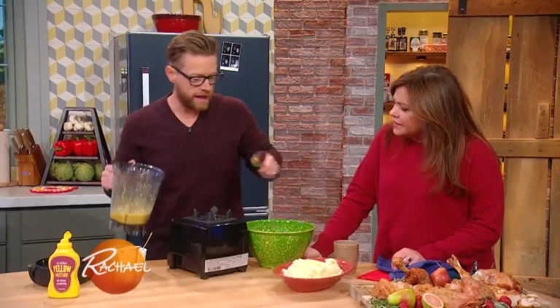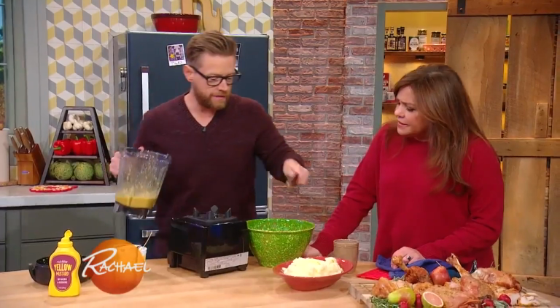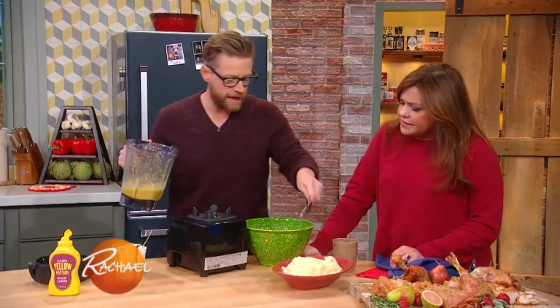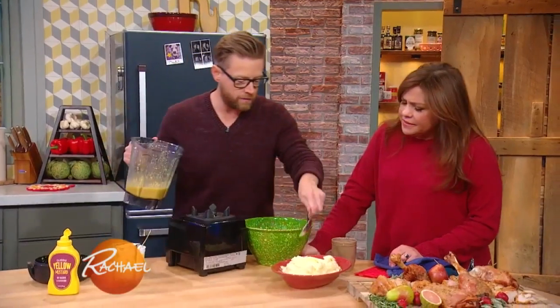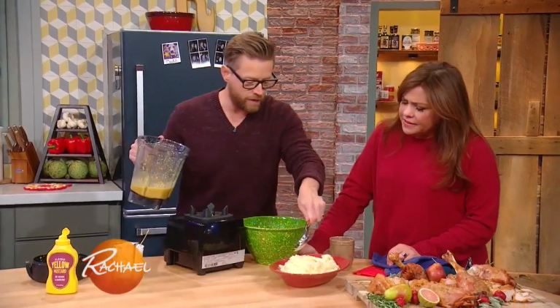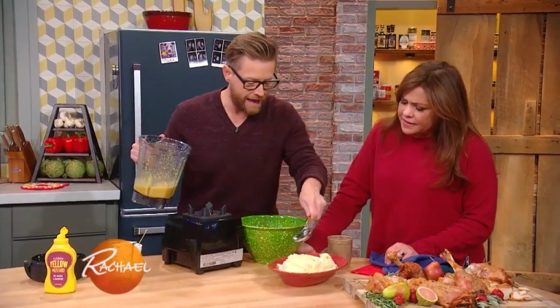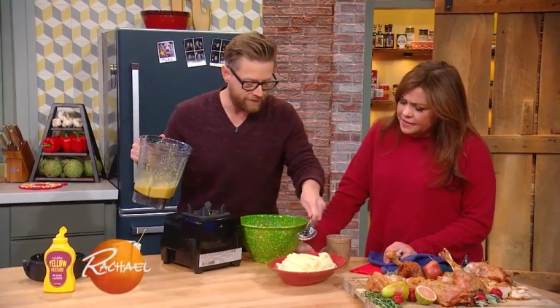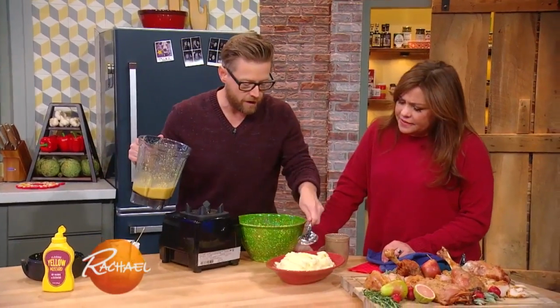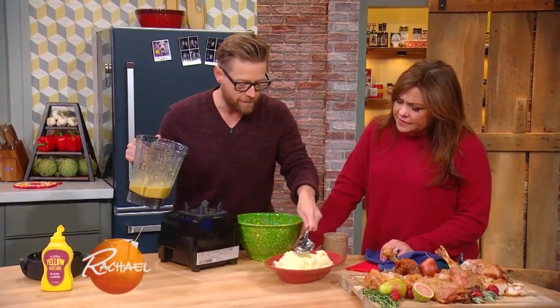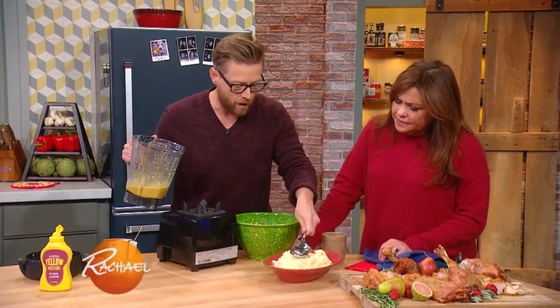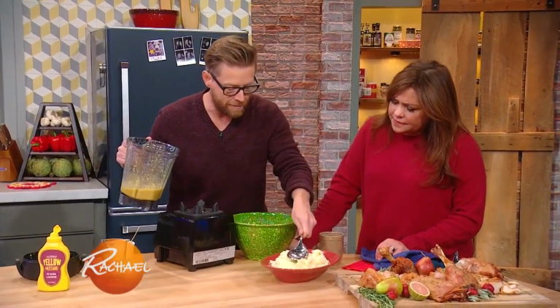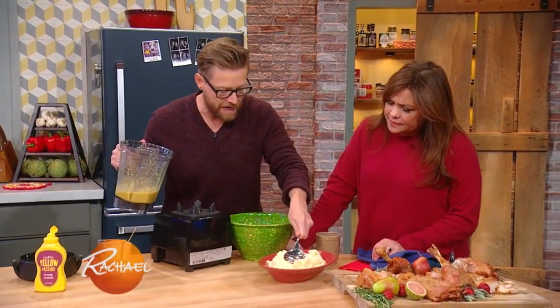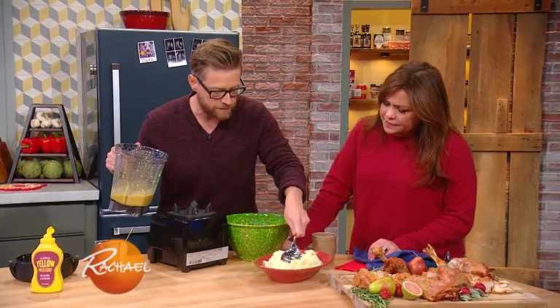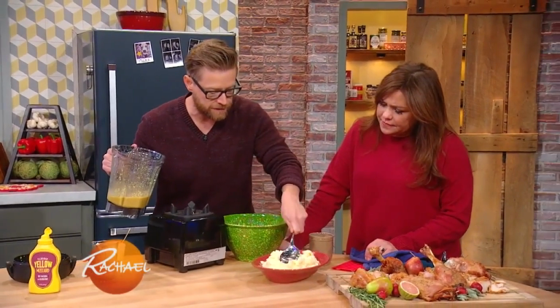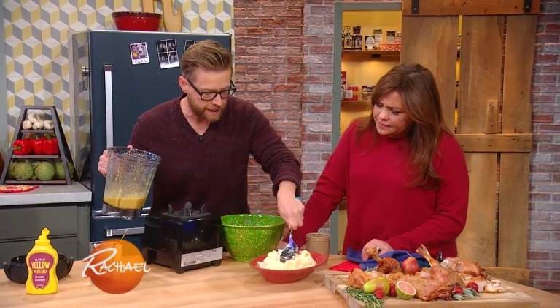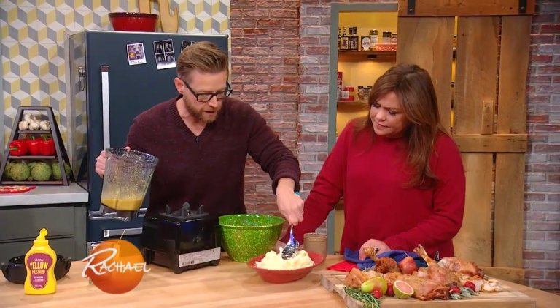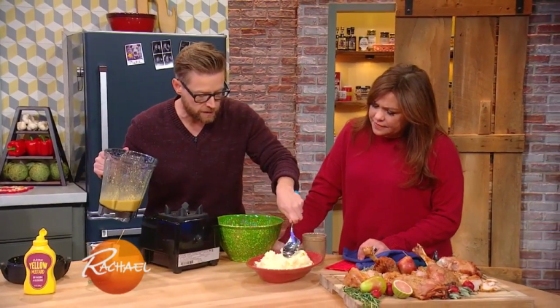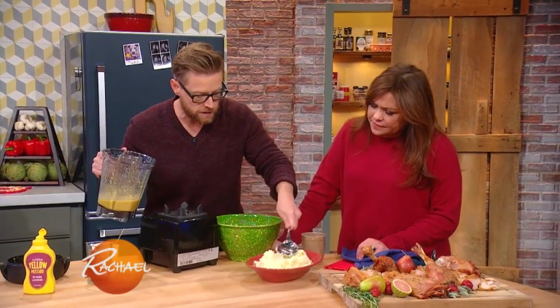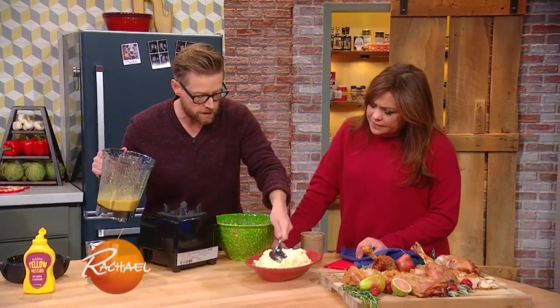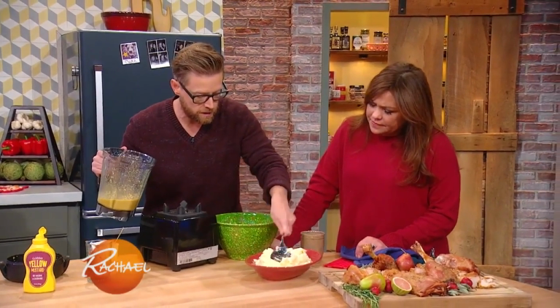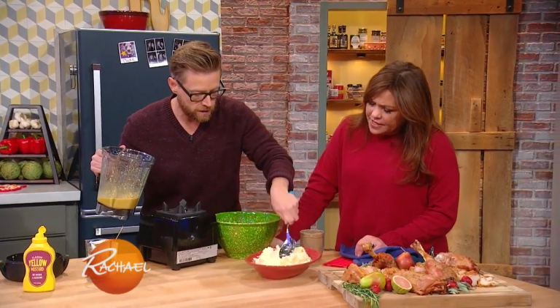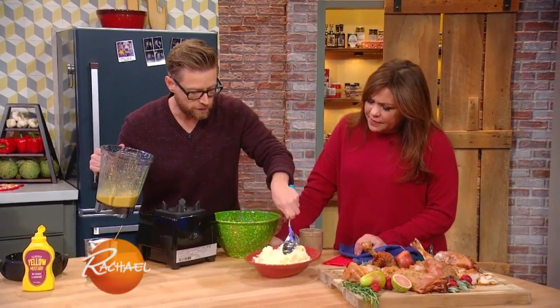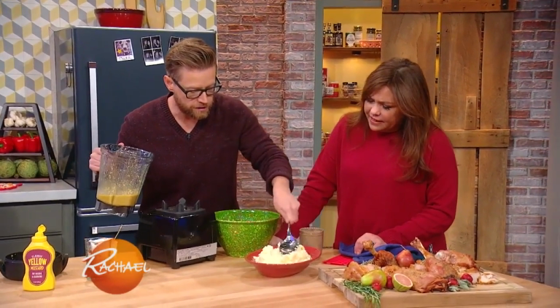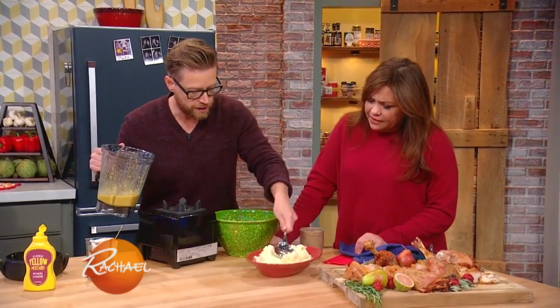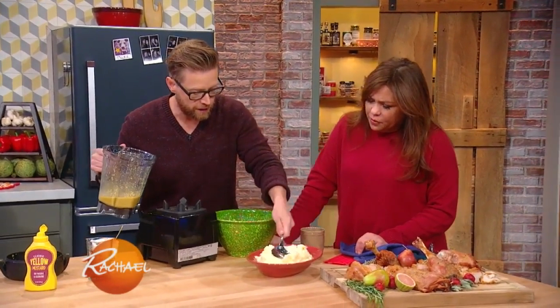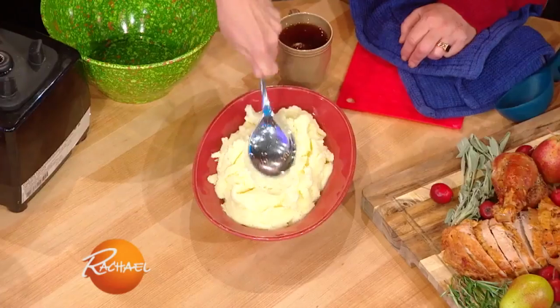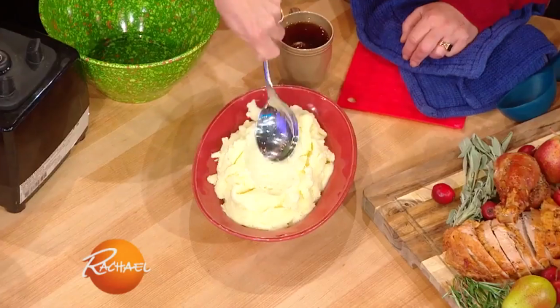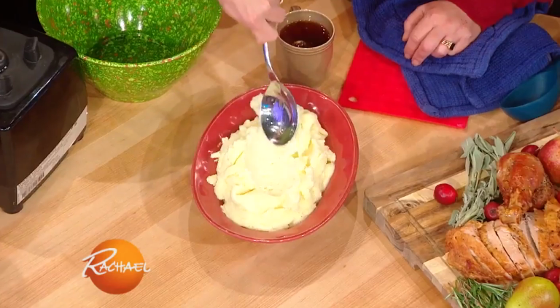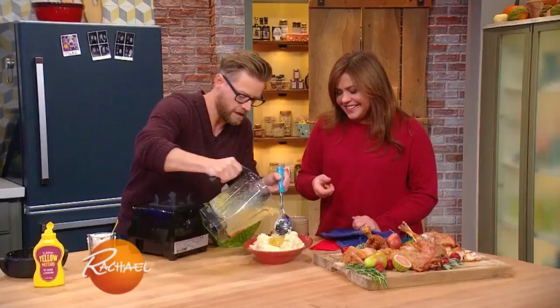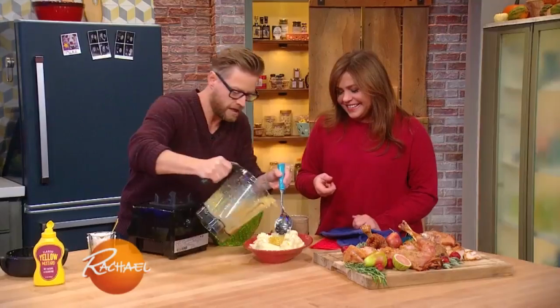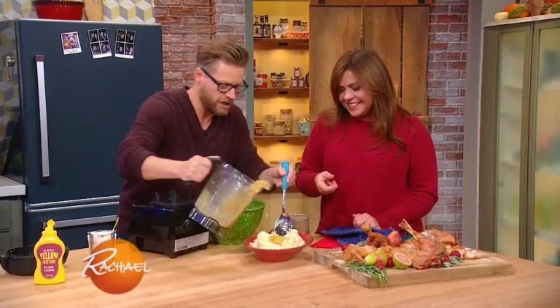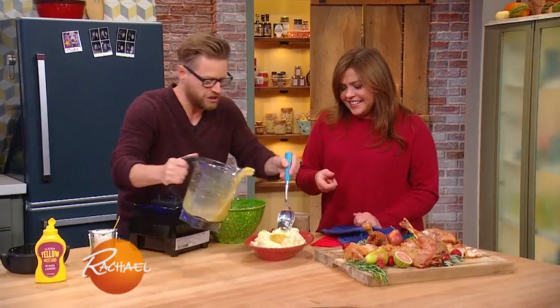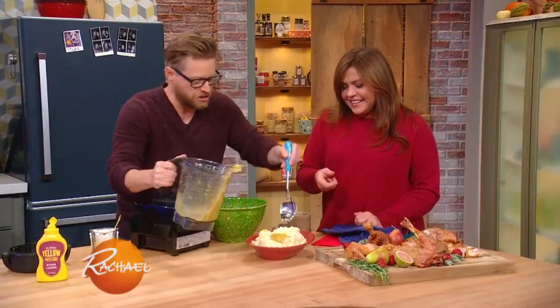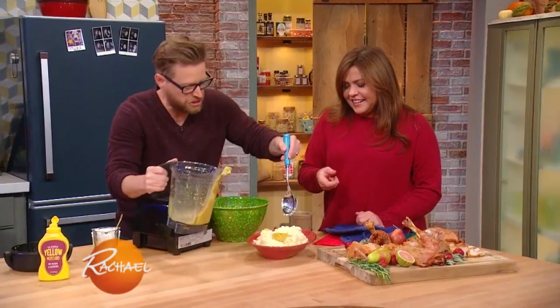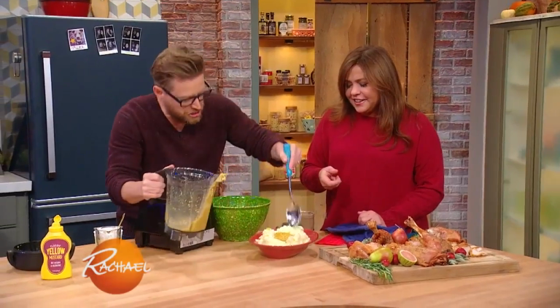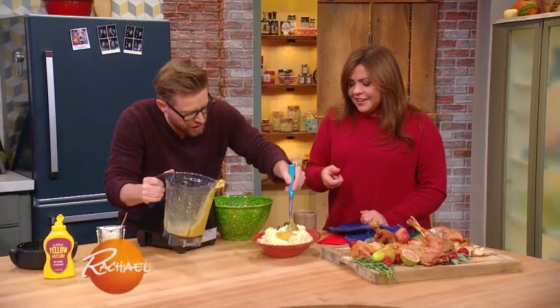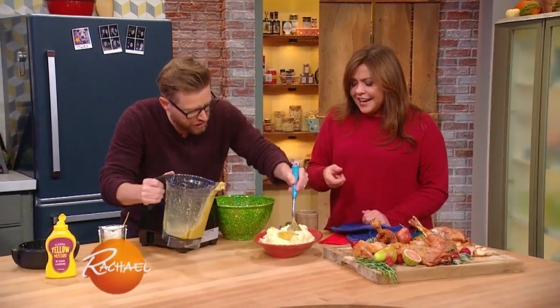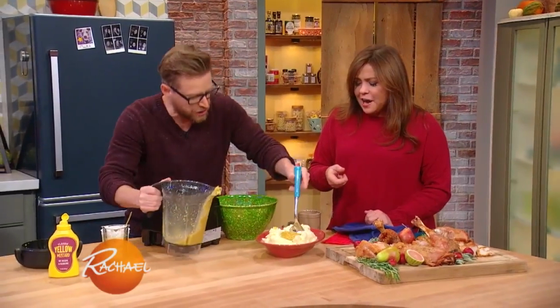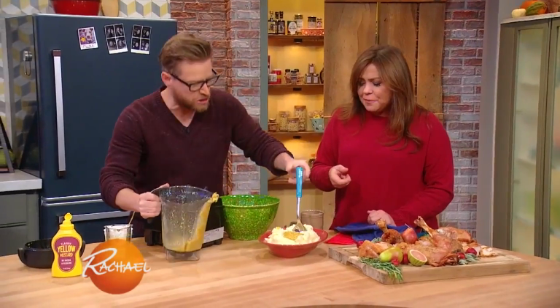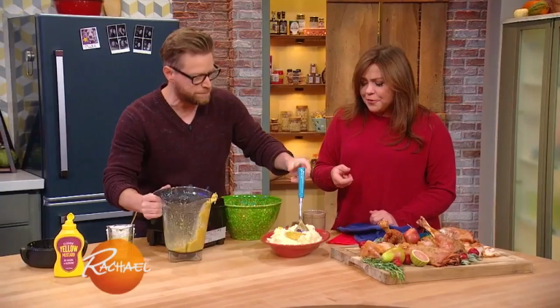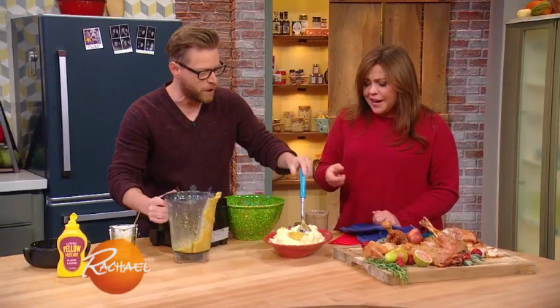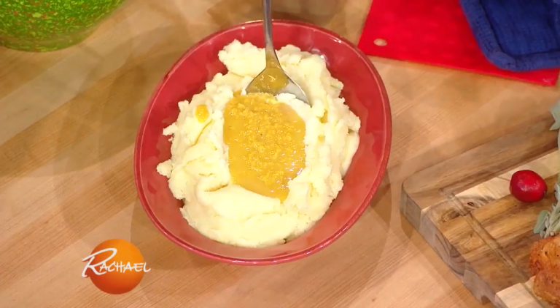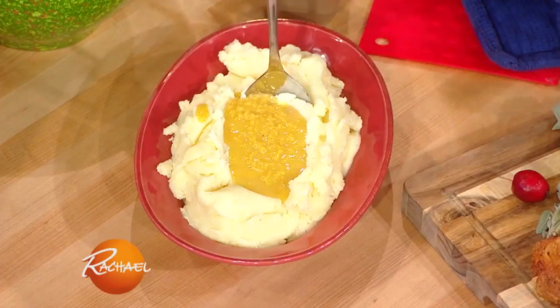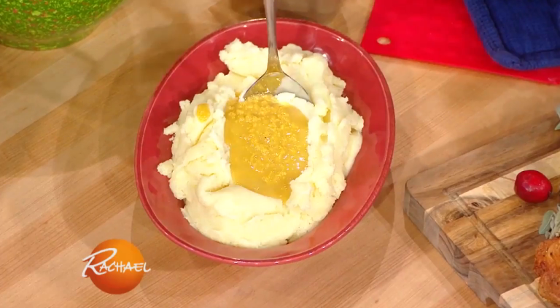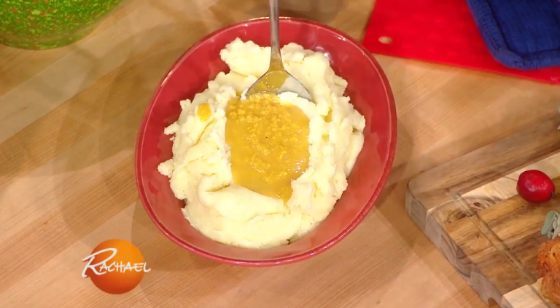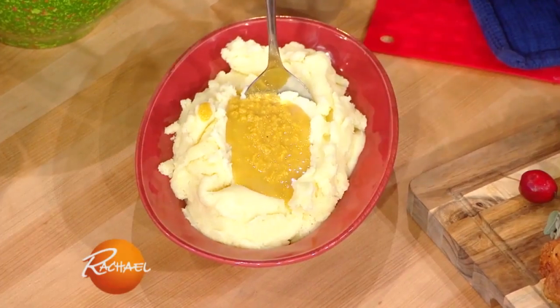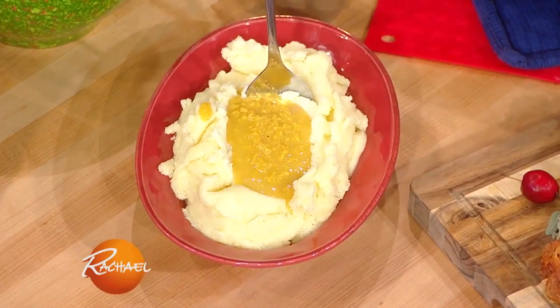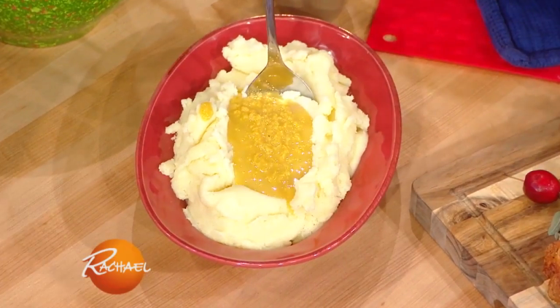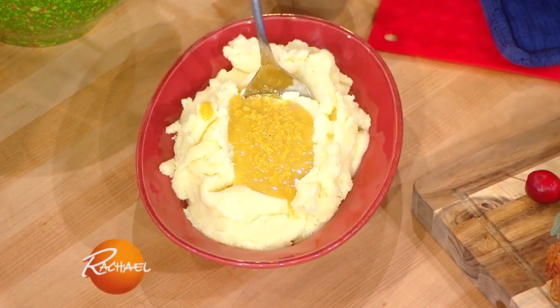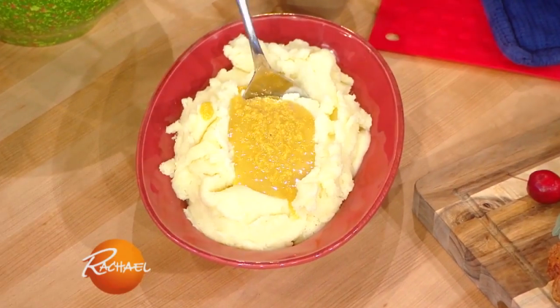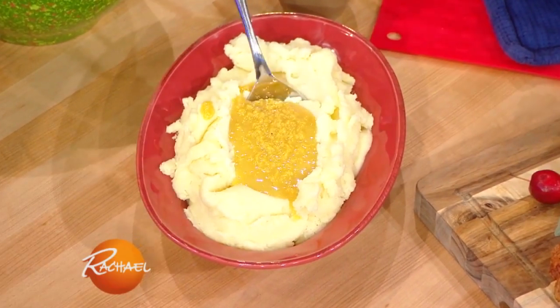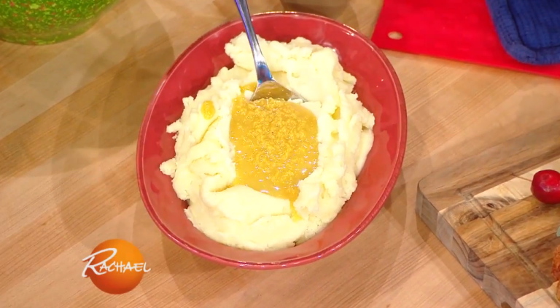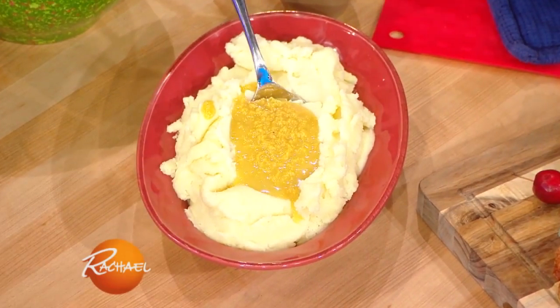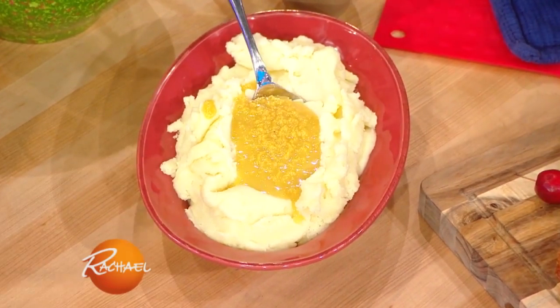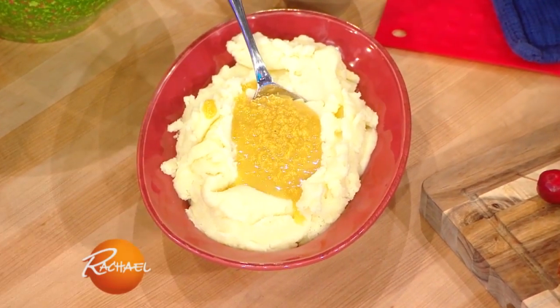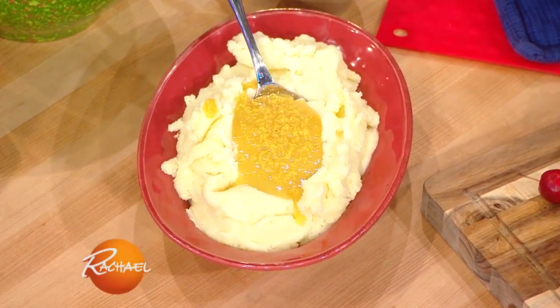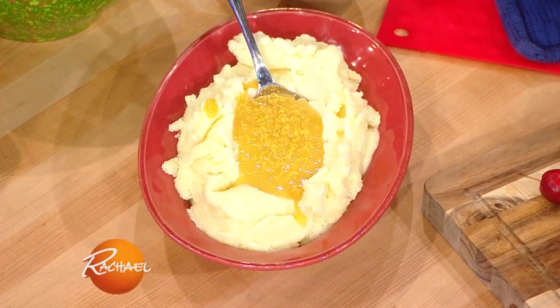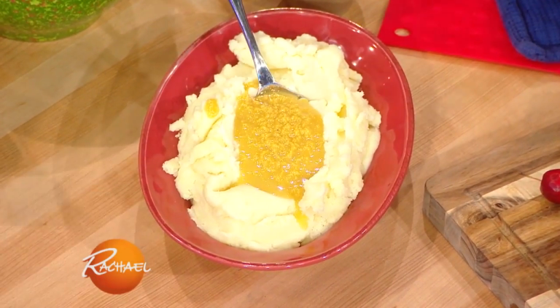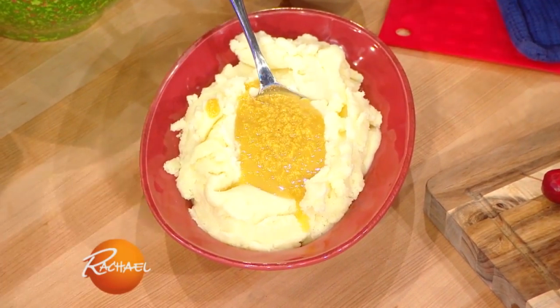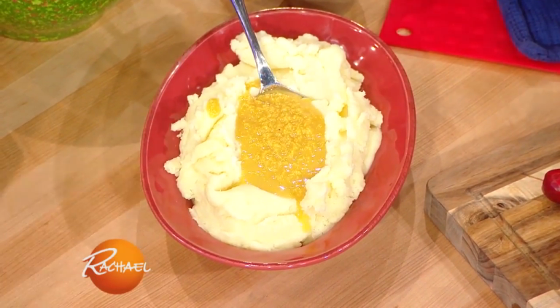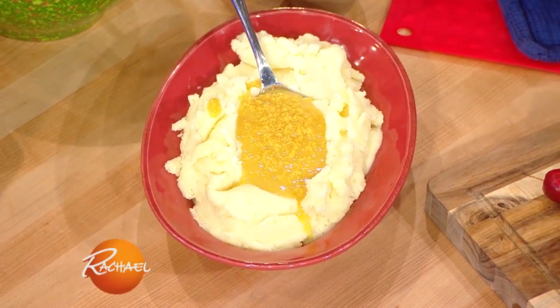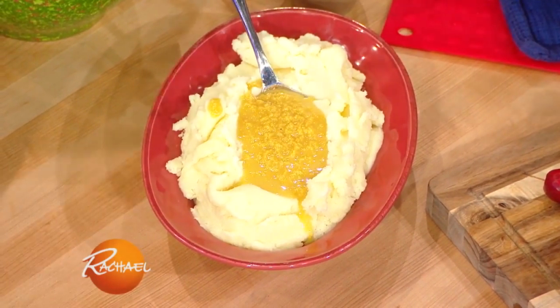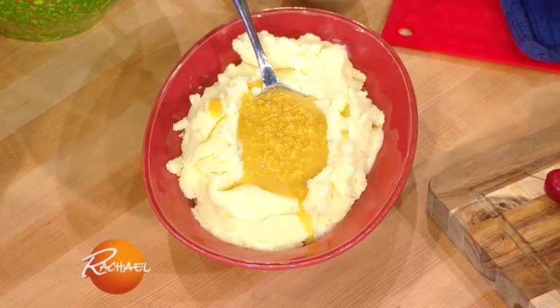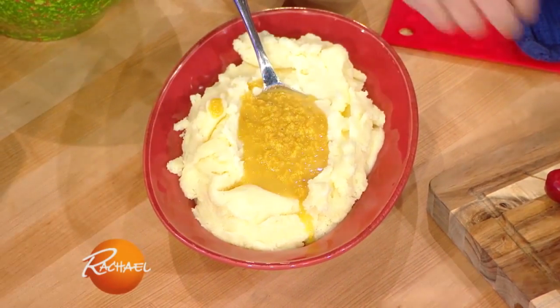And then we have our mashed potatoes. You make a little well and just stick your spoon in it — it's done. There it is.